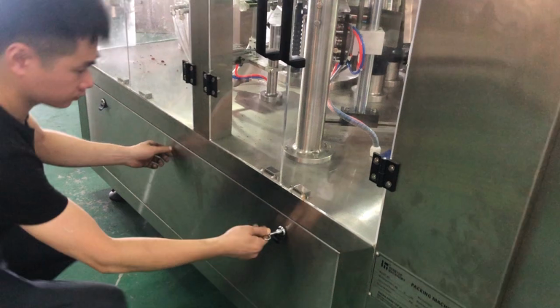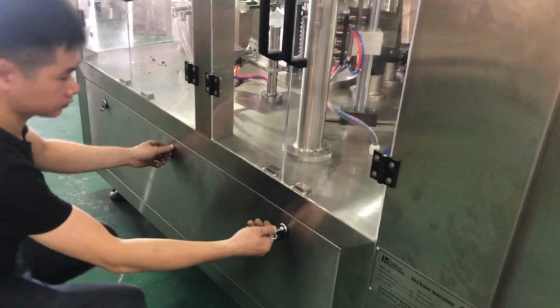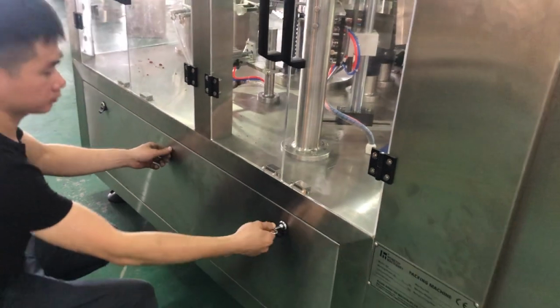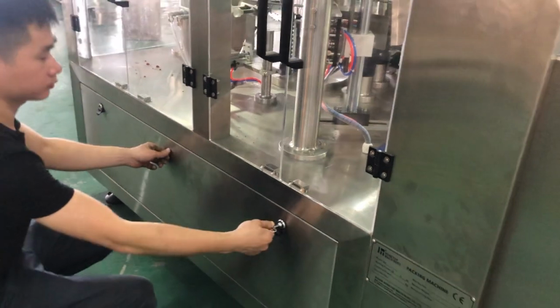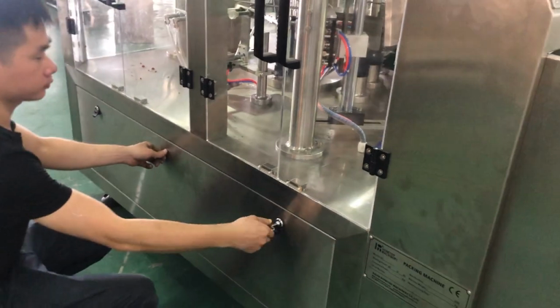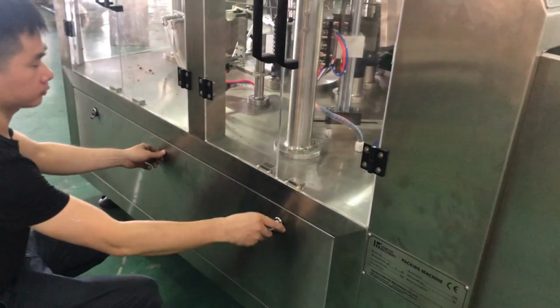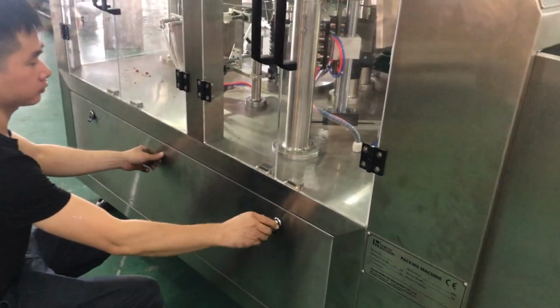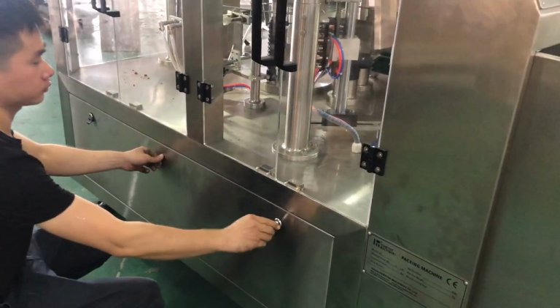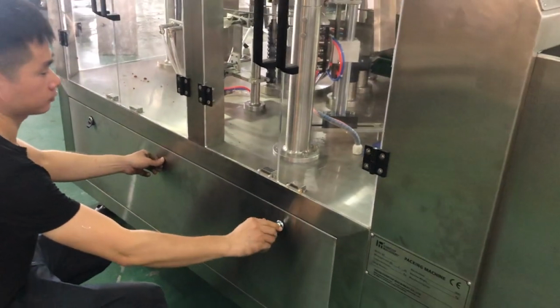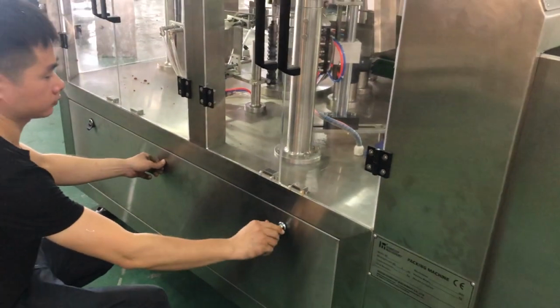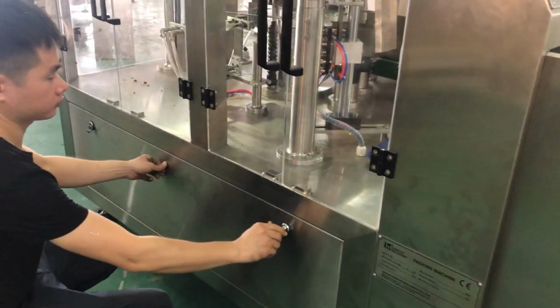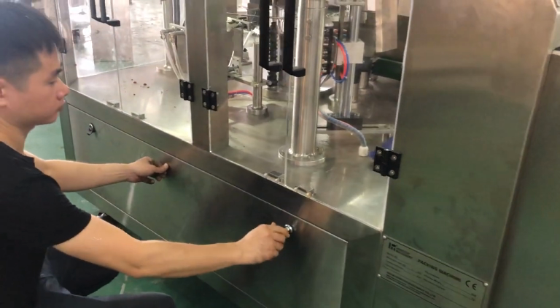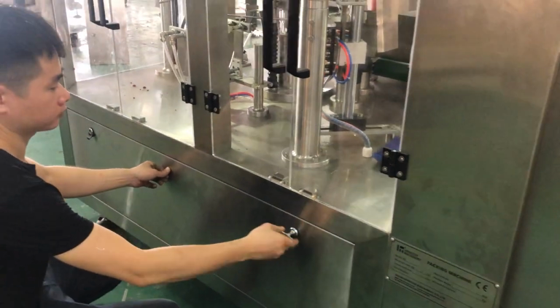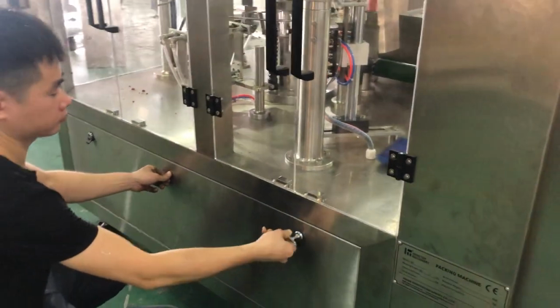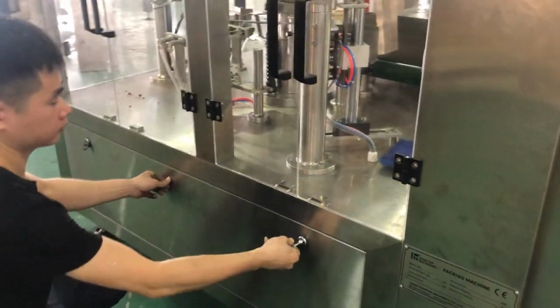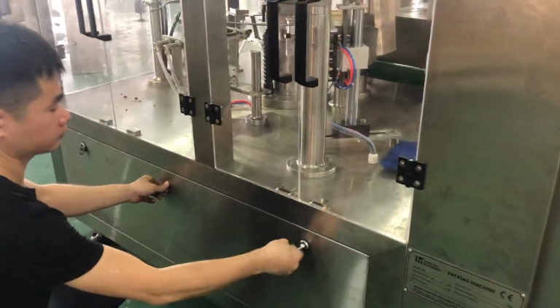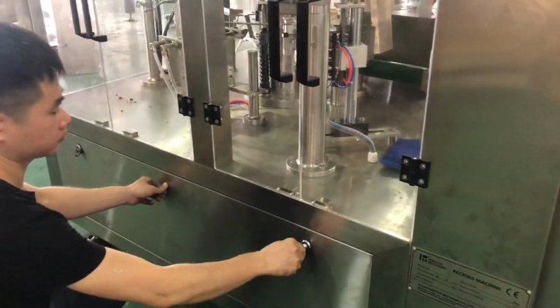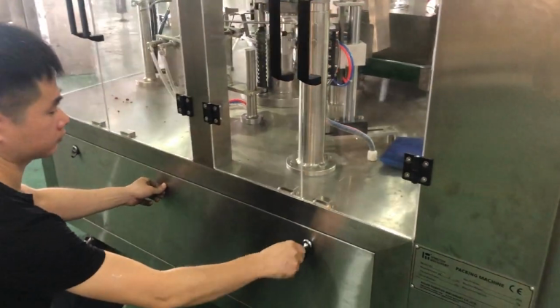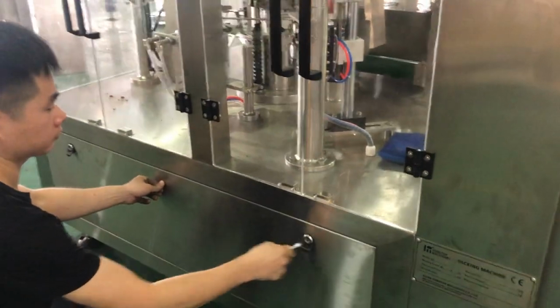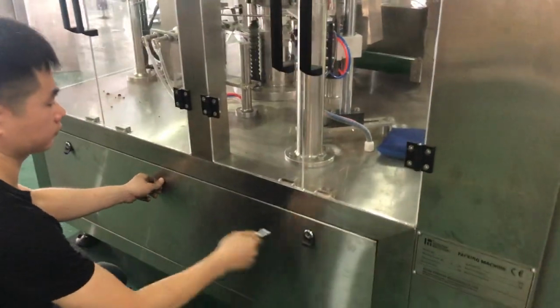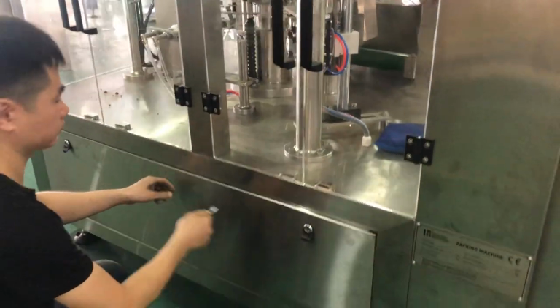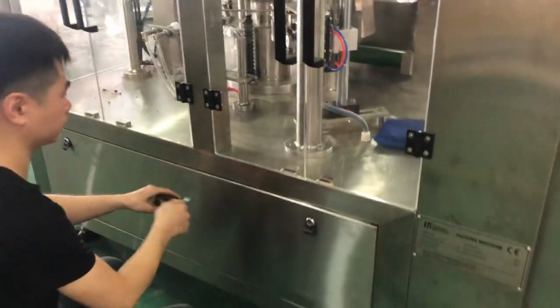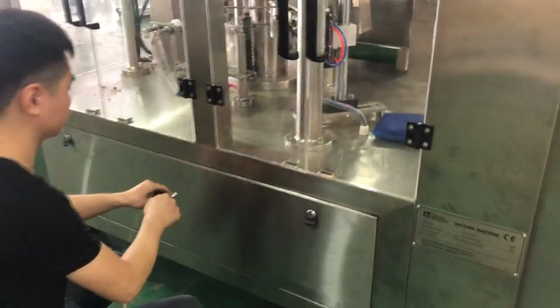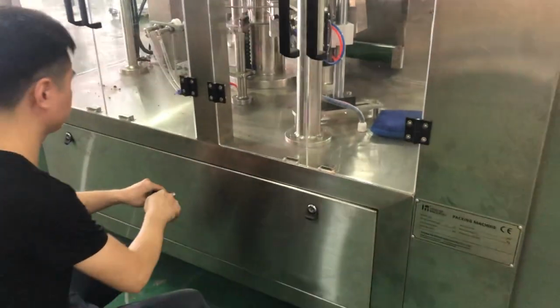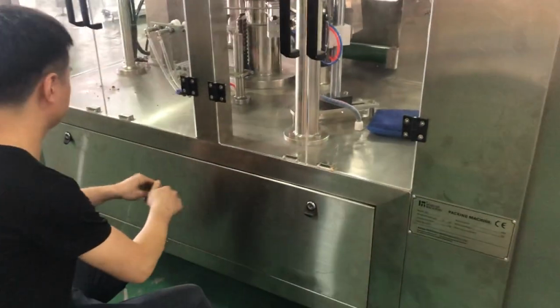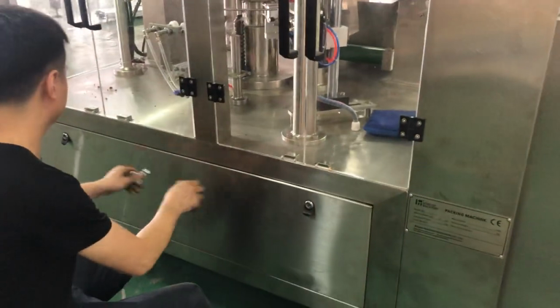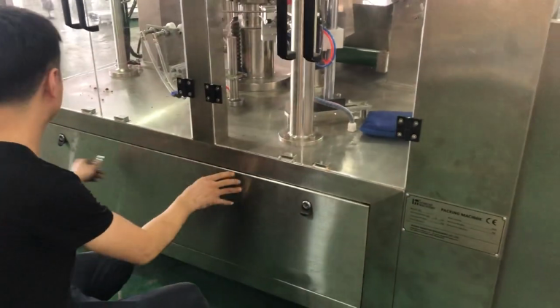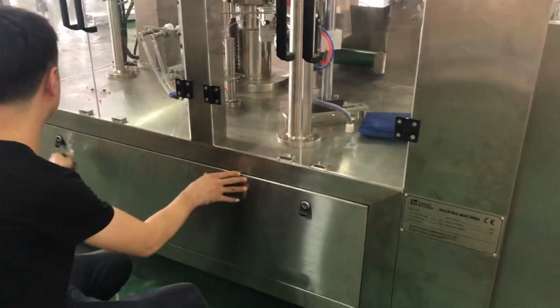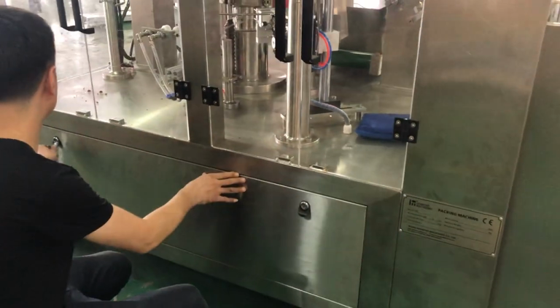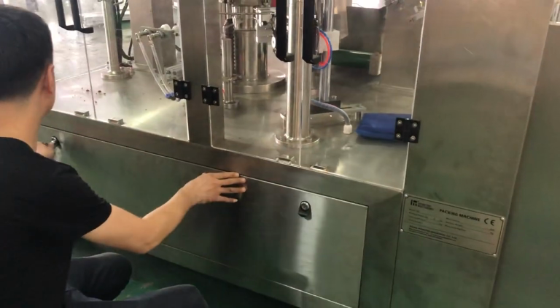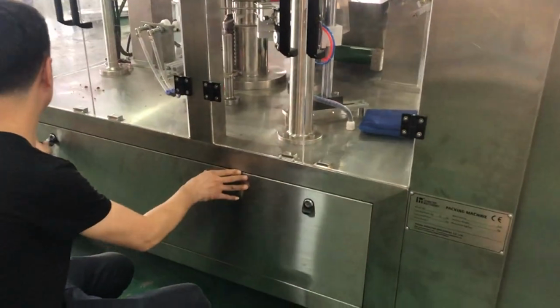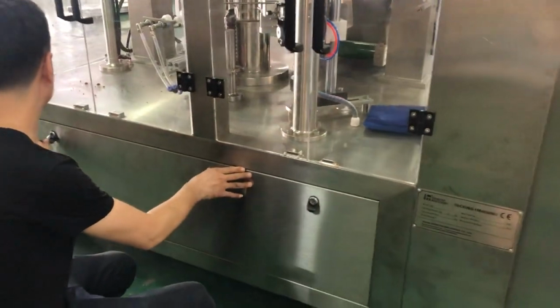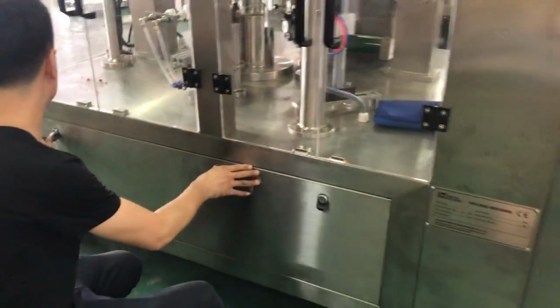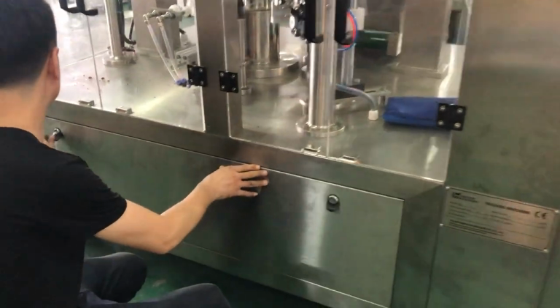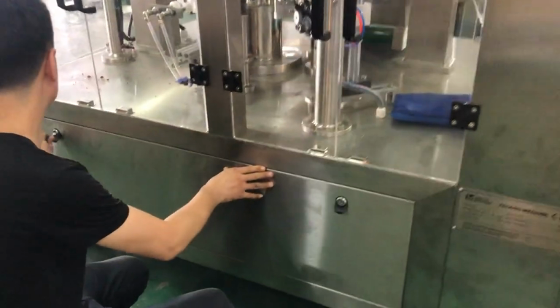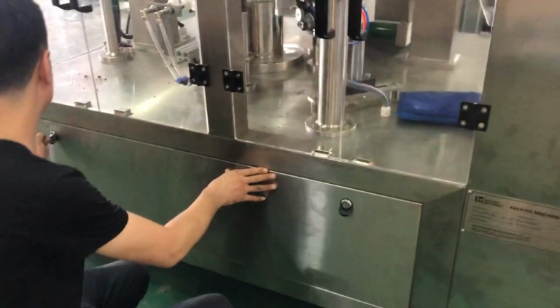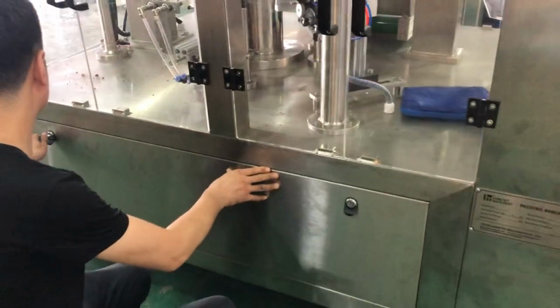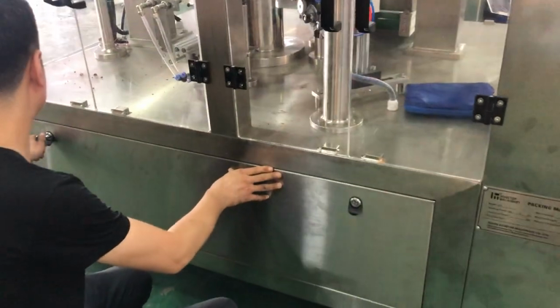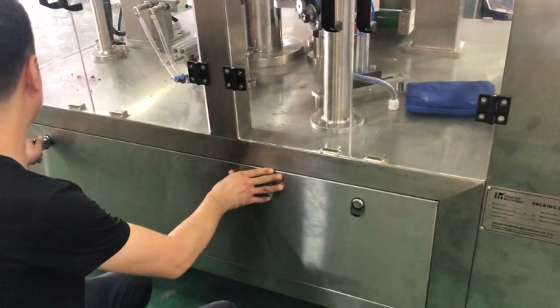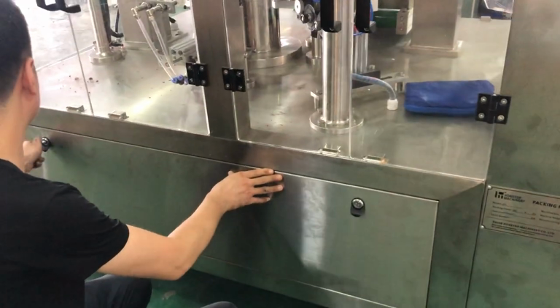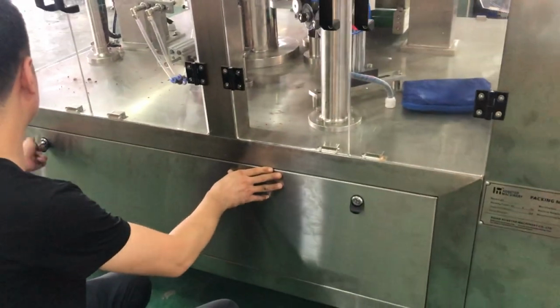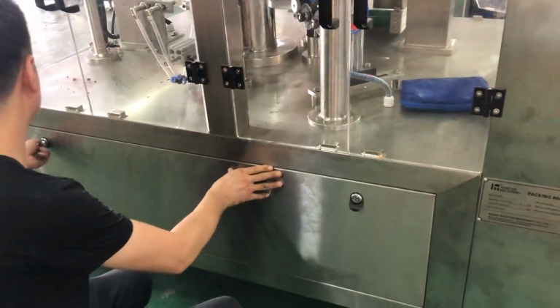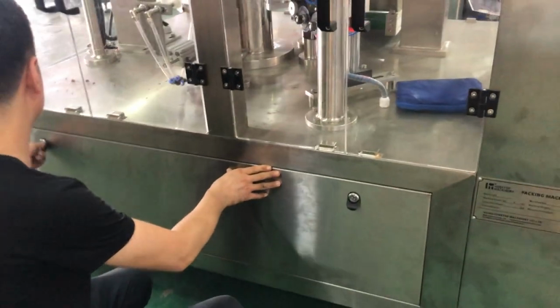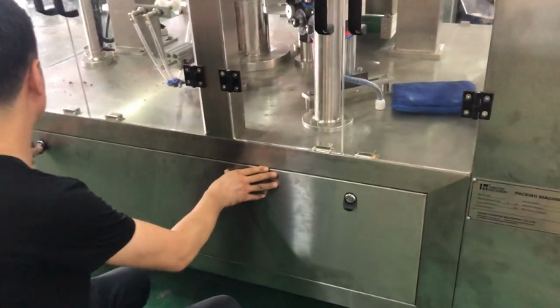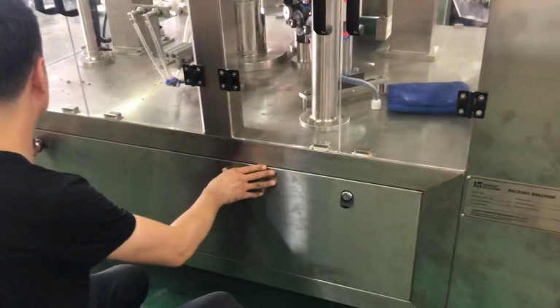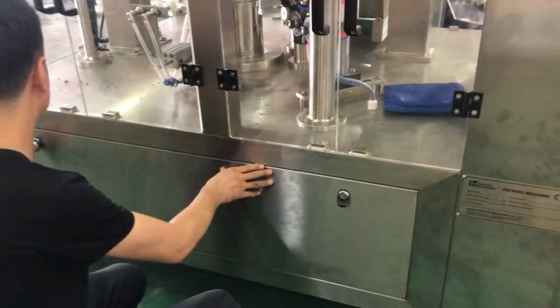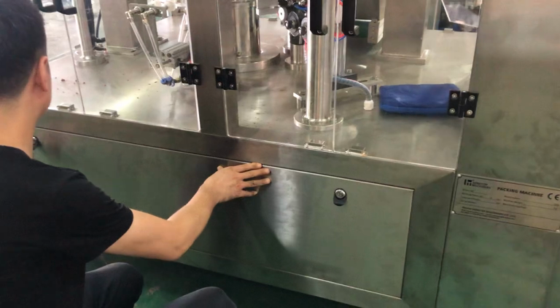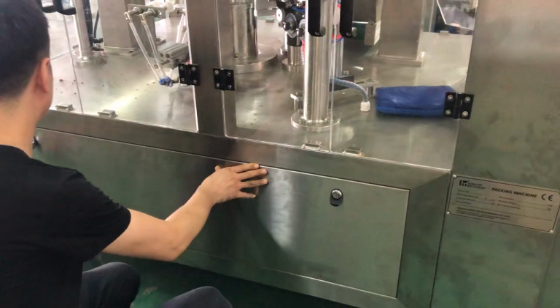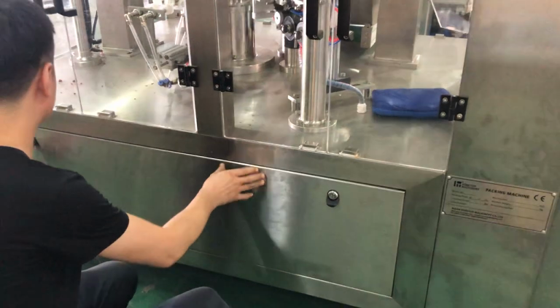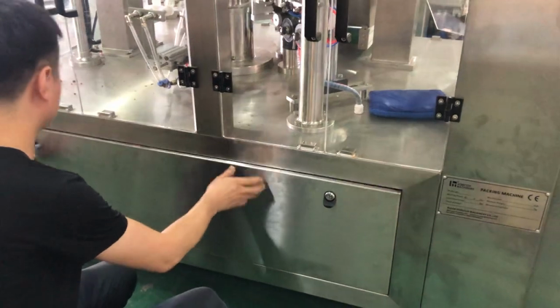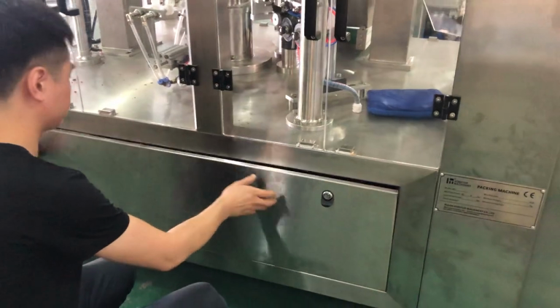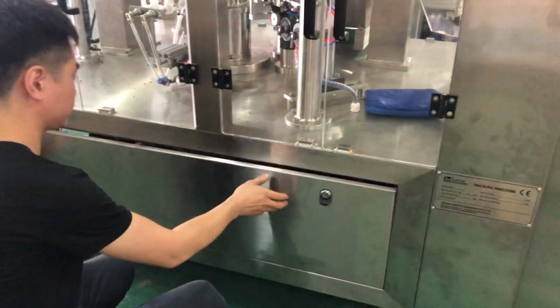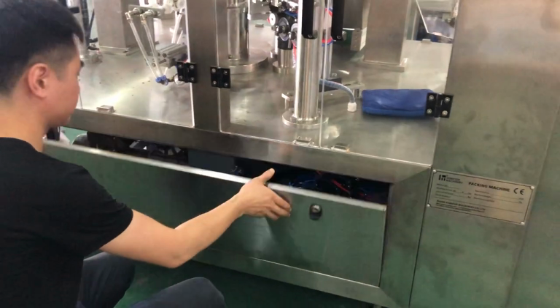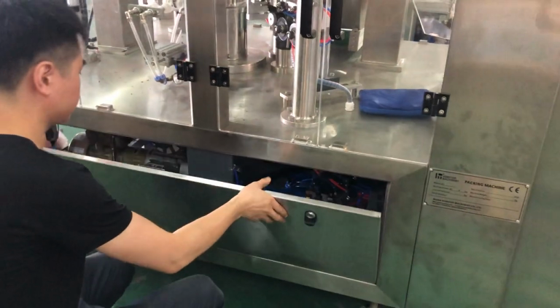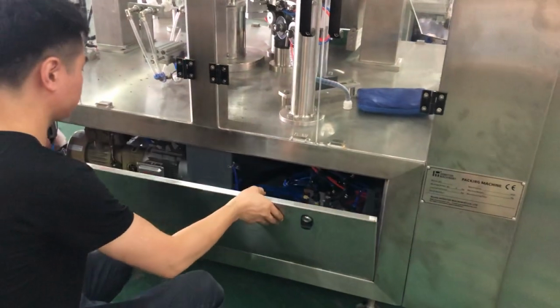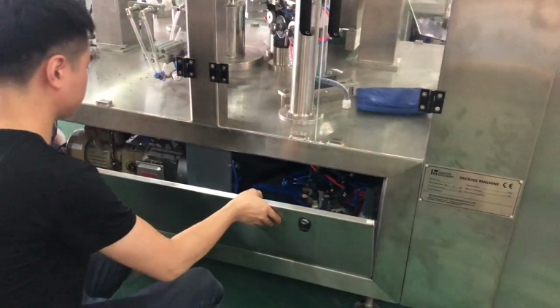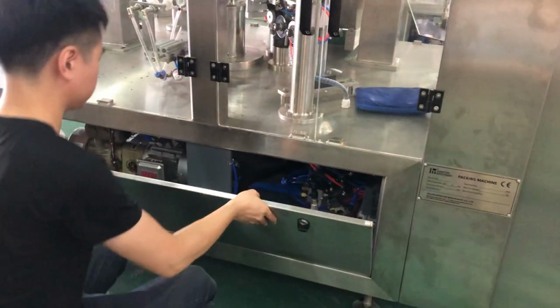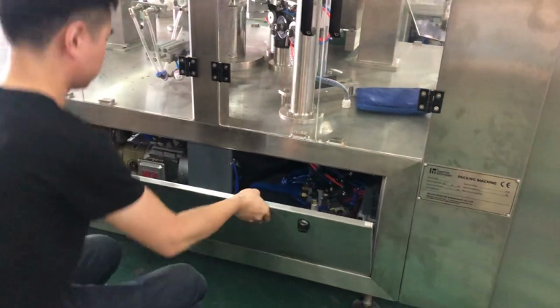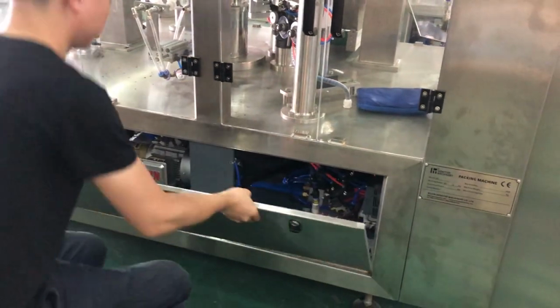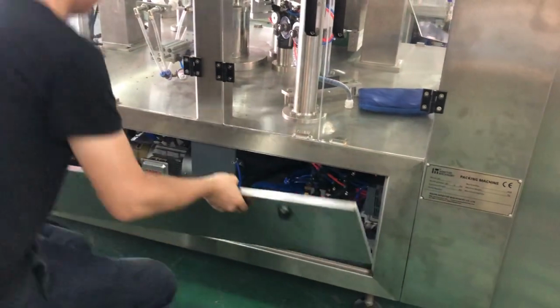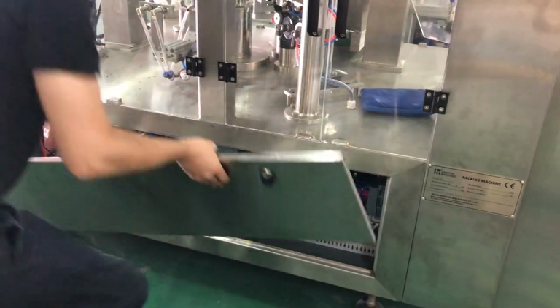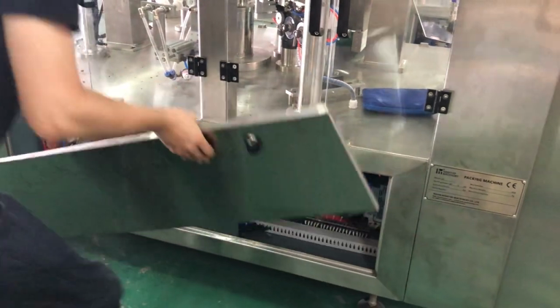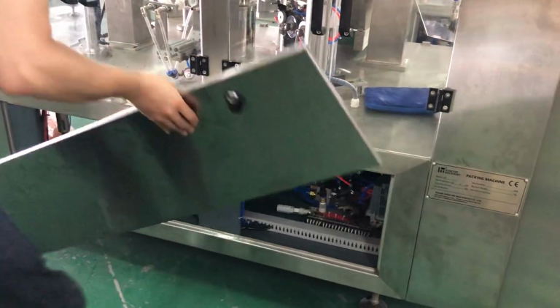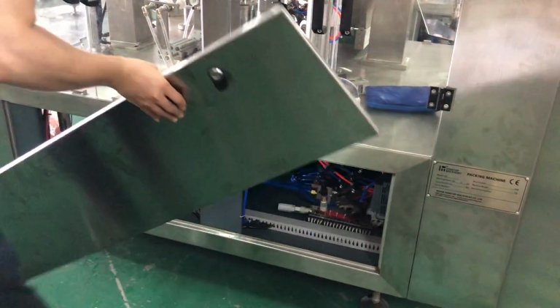Okay, we continue. We open this door — the machine door, the main machine door.